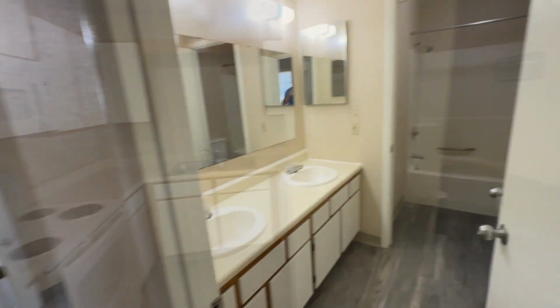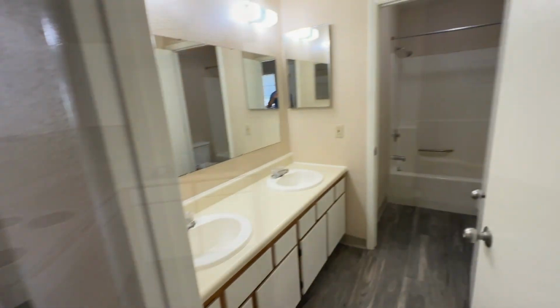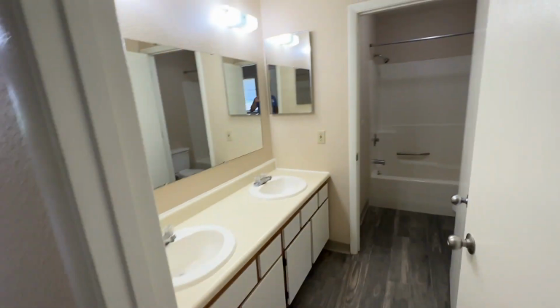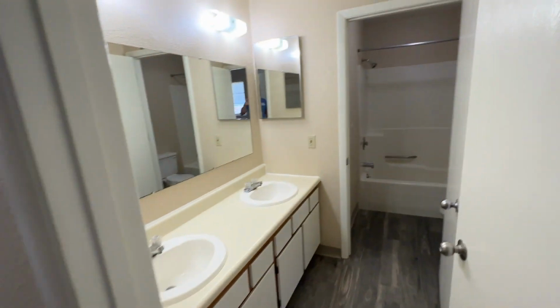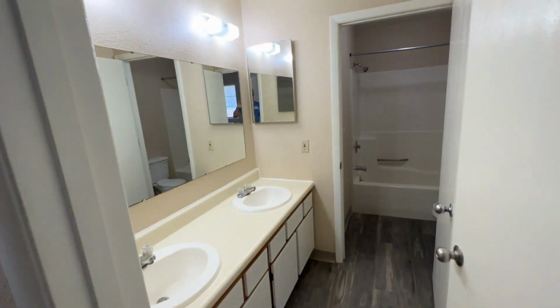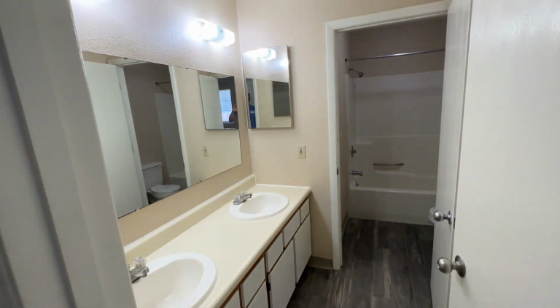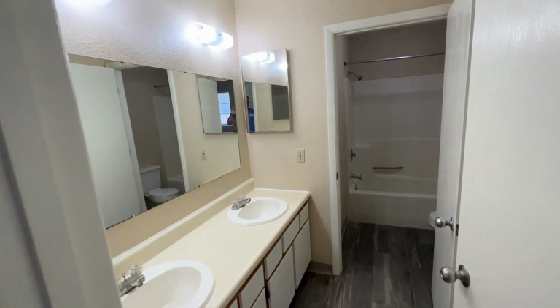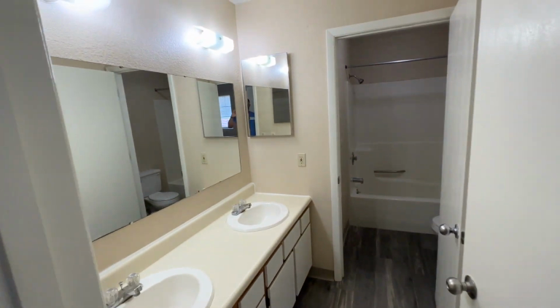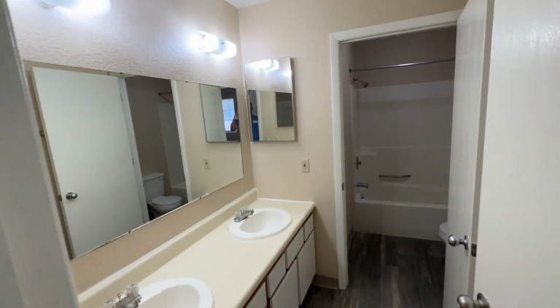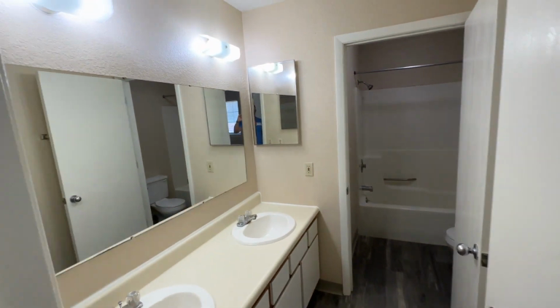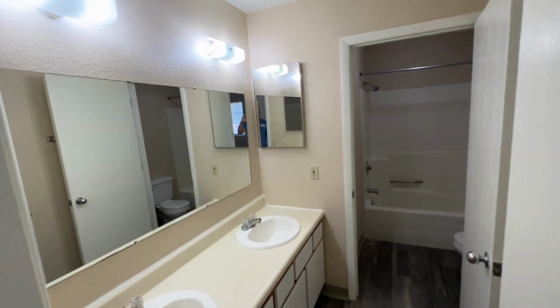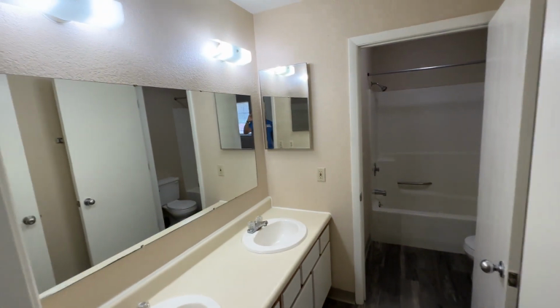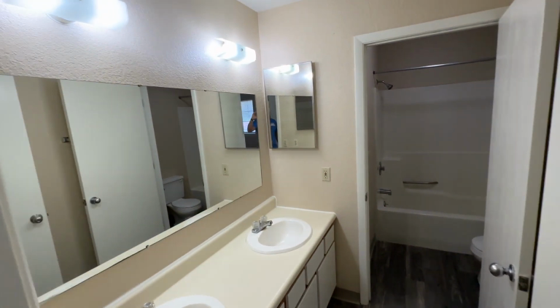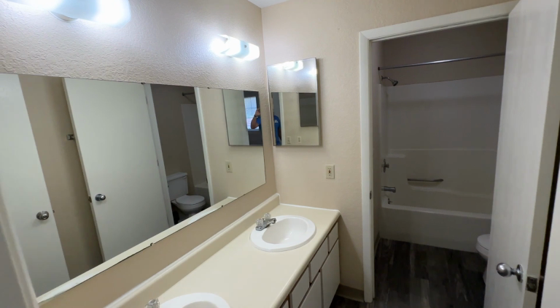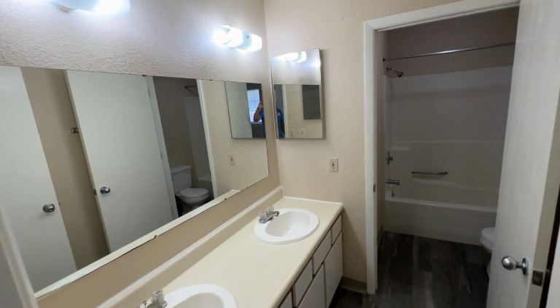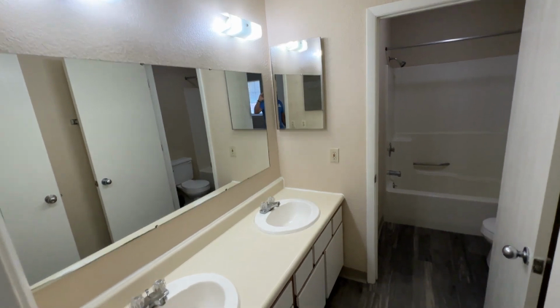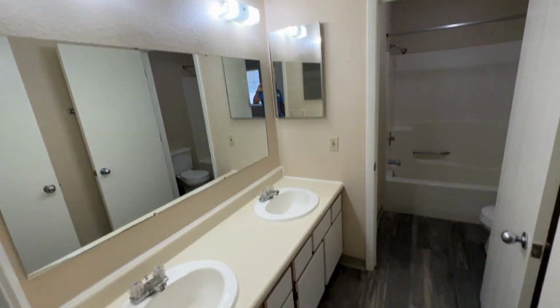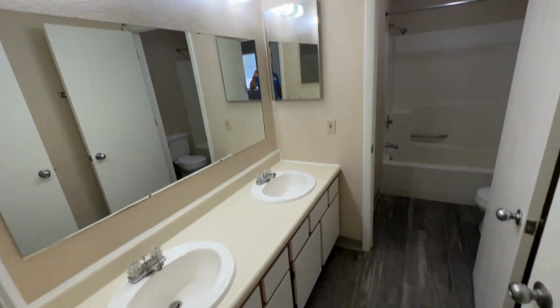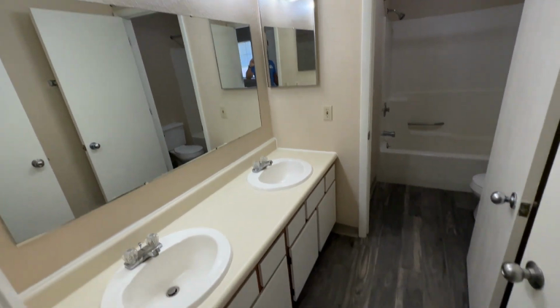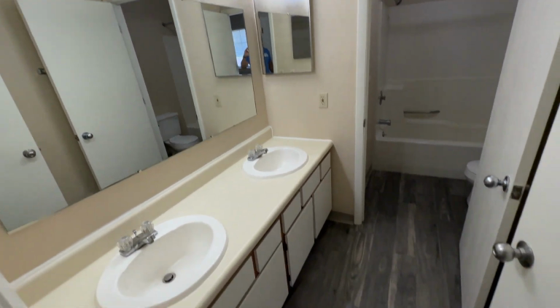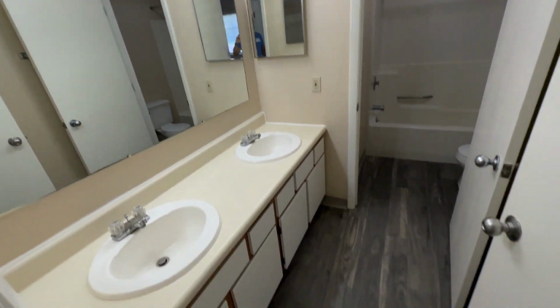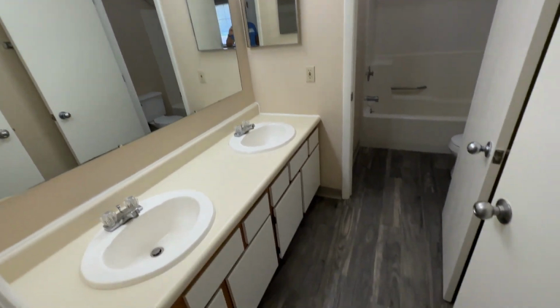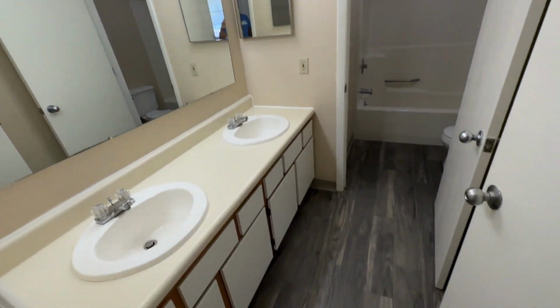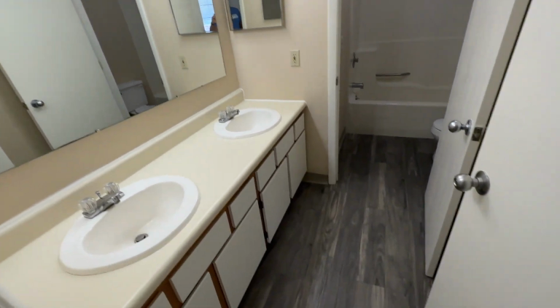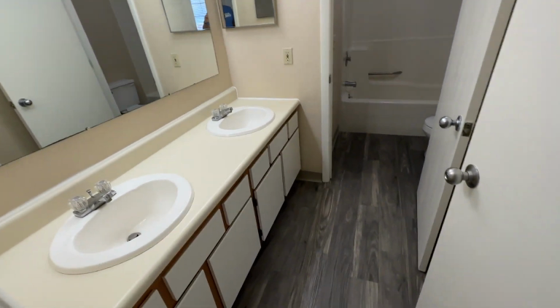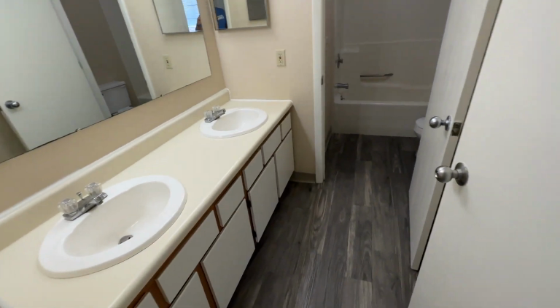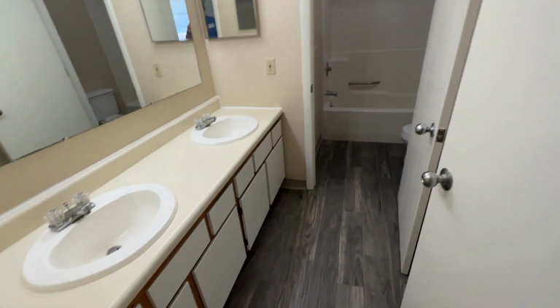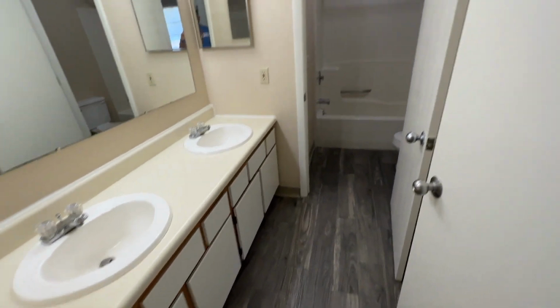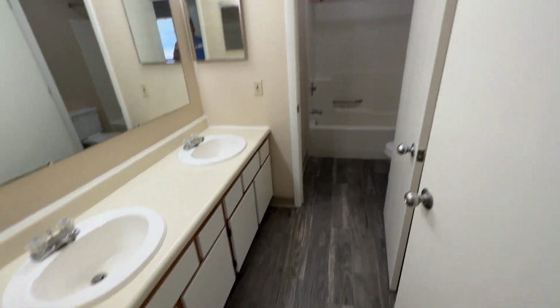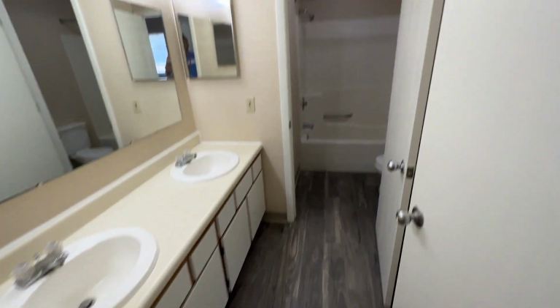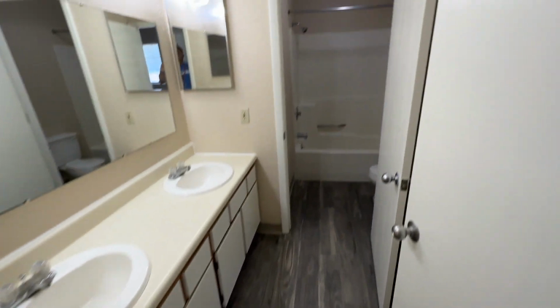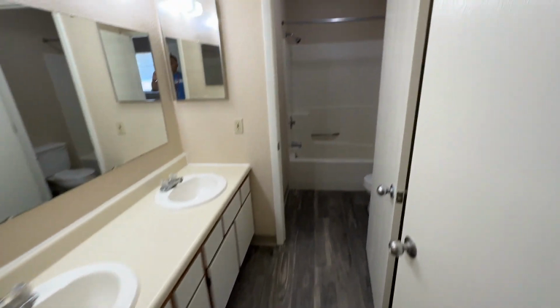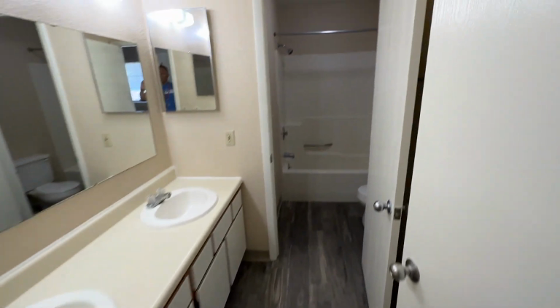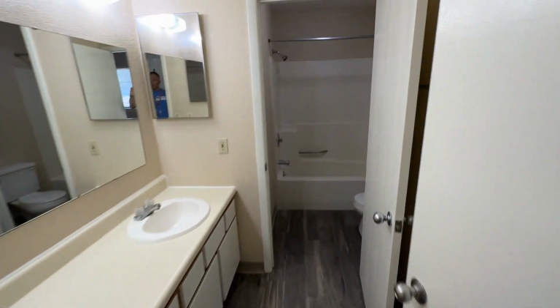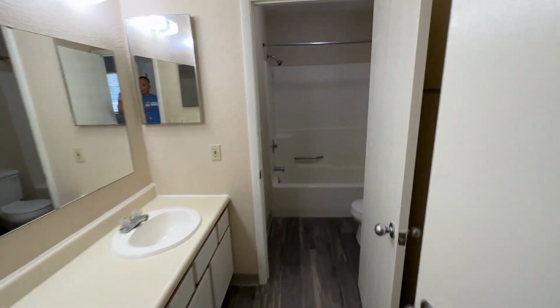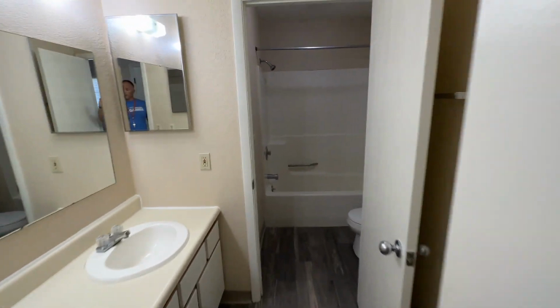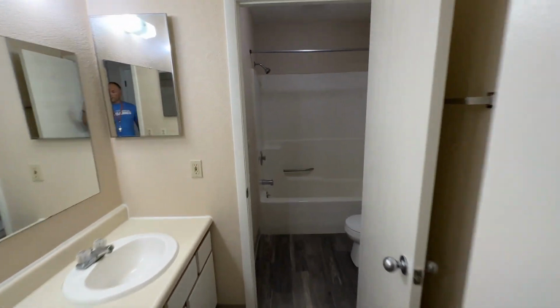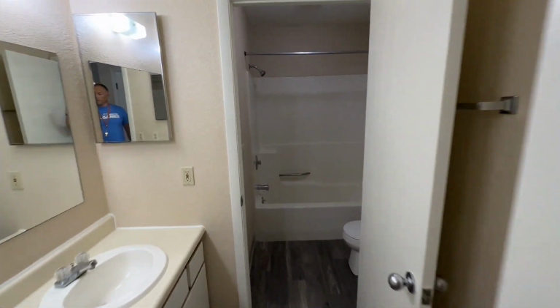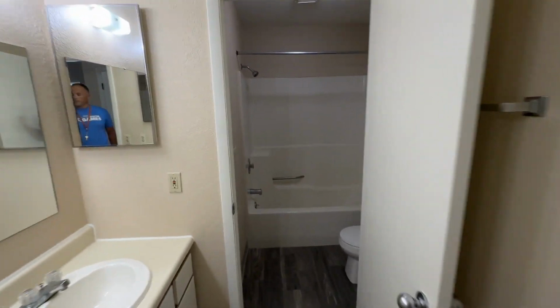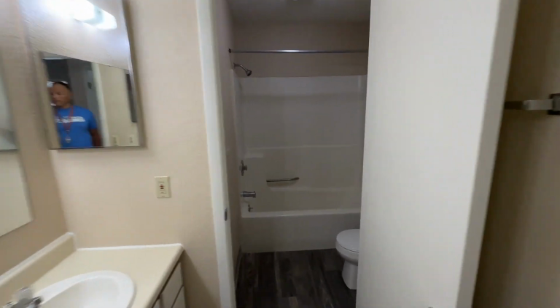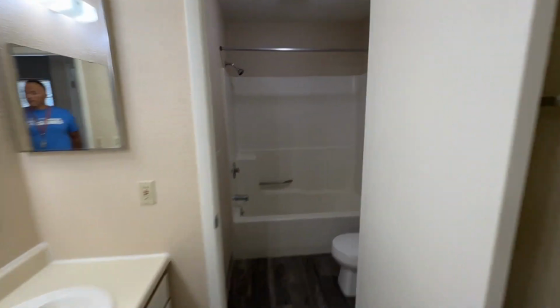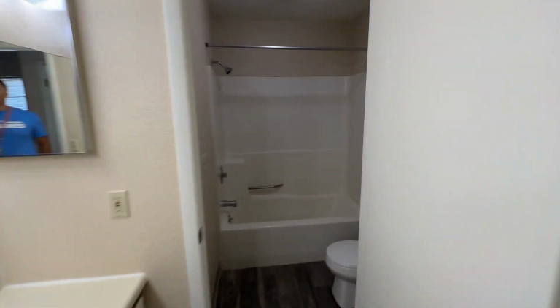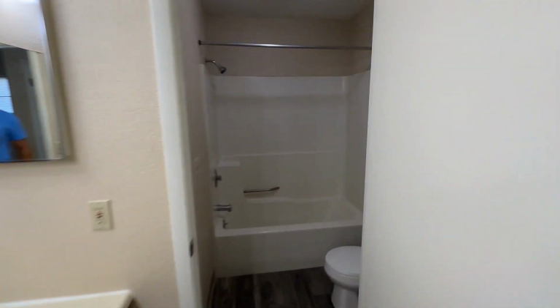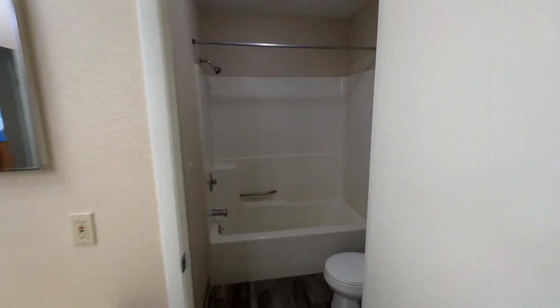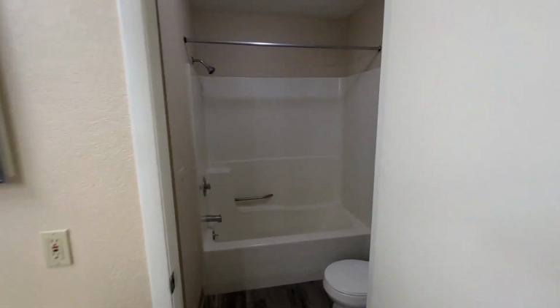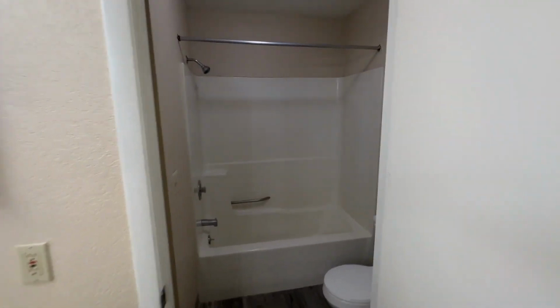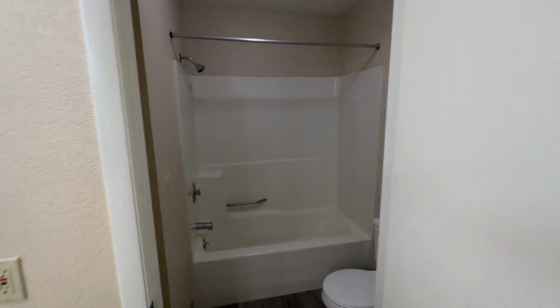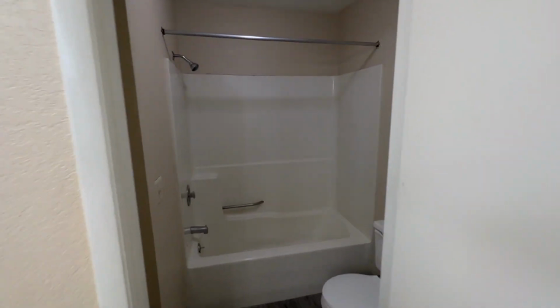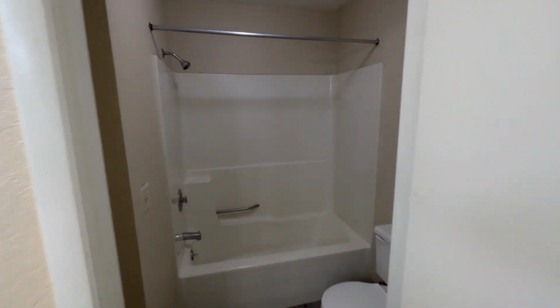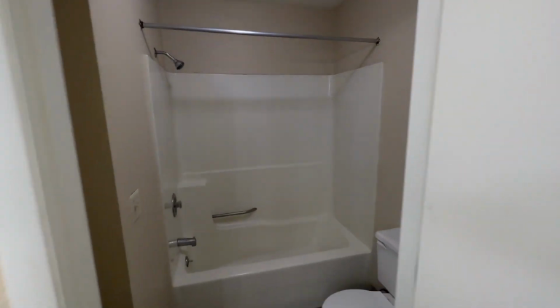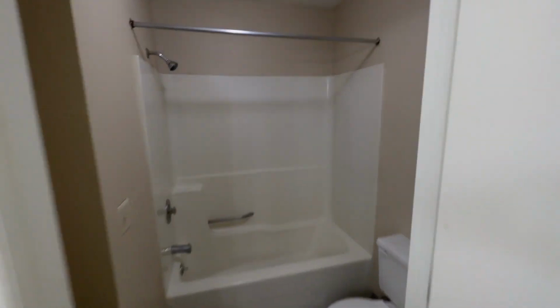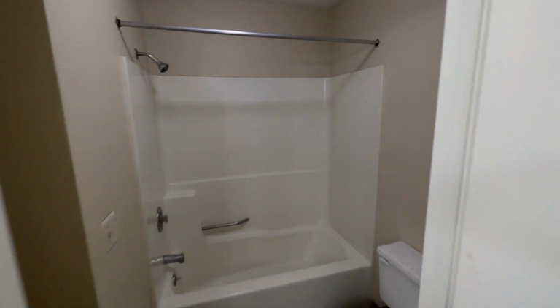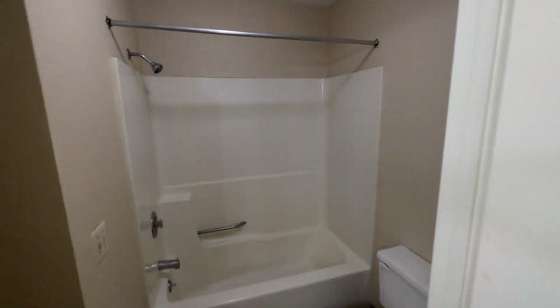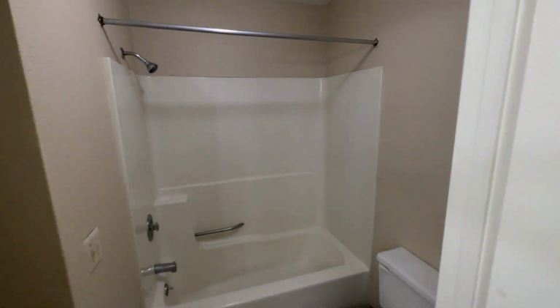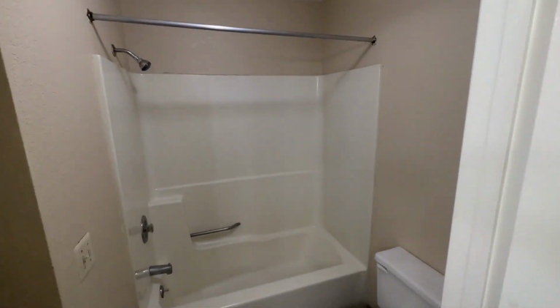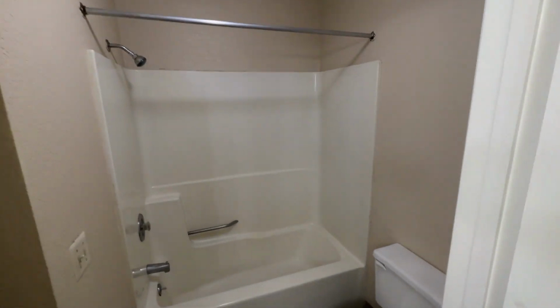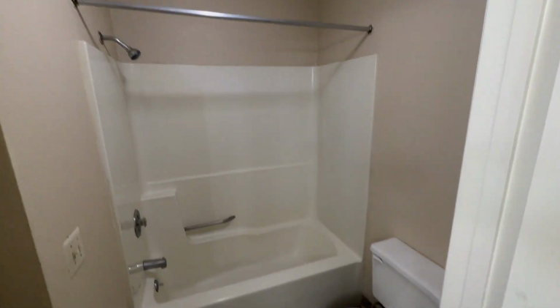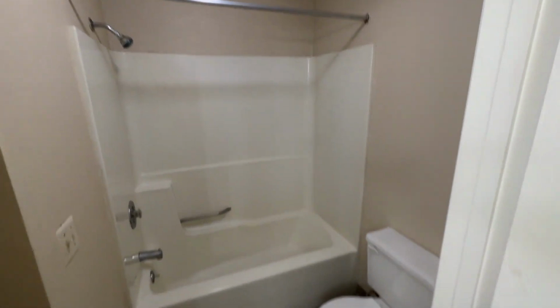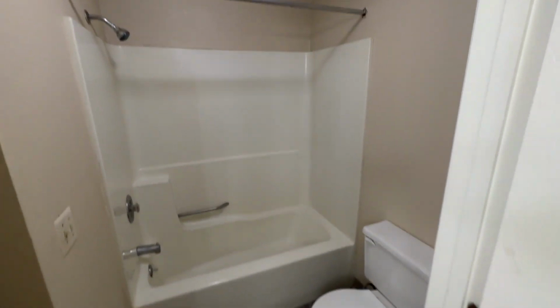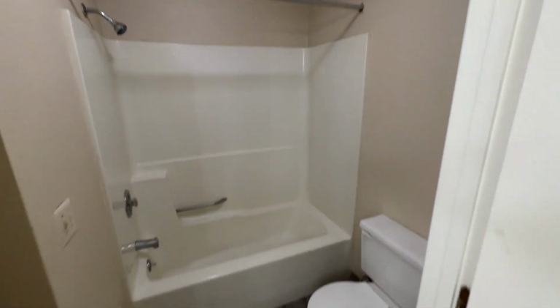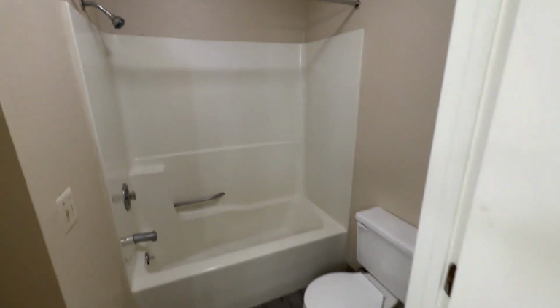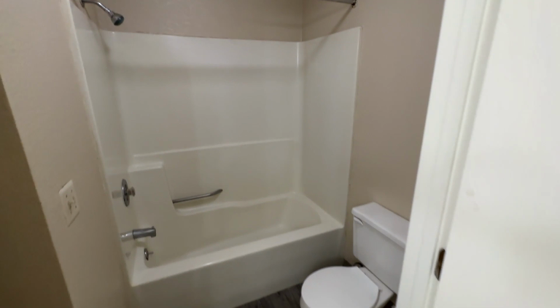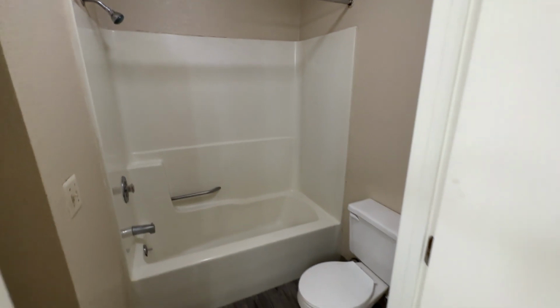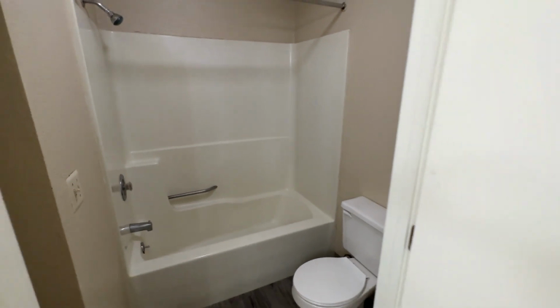Our bathroom with double vanity sinks and a shower.